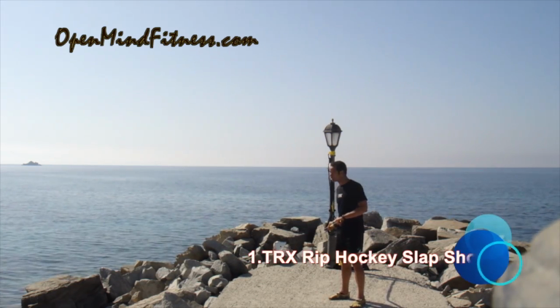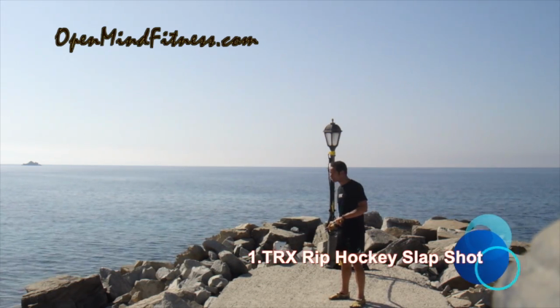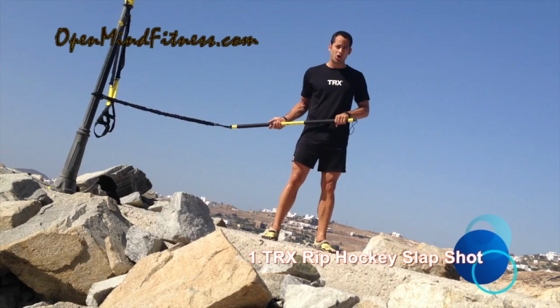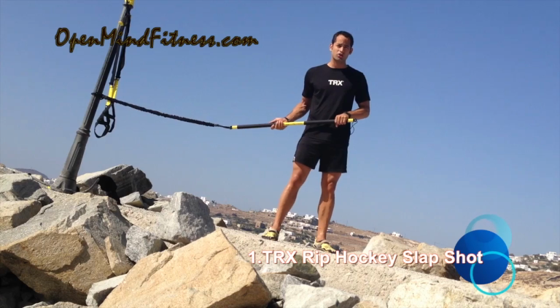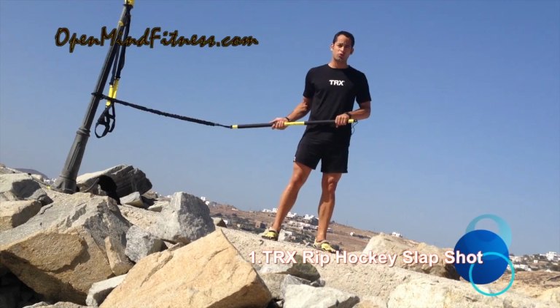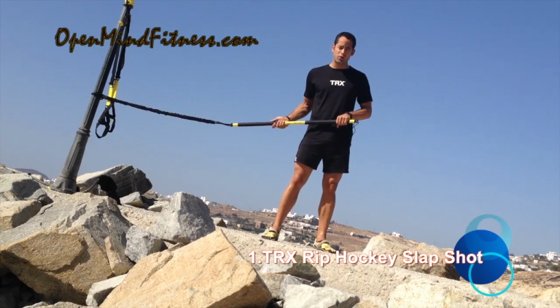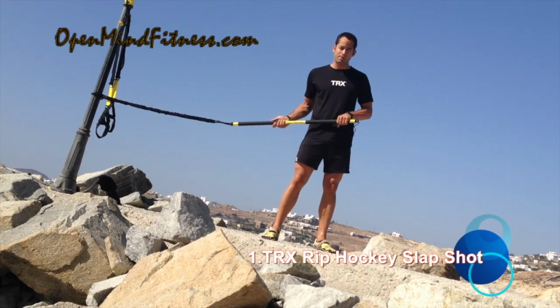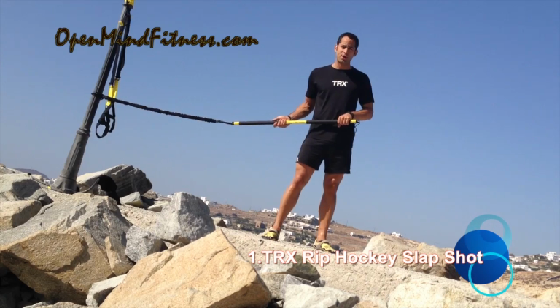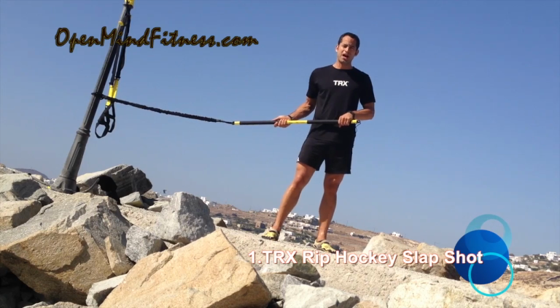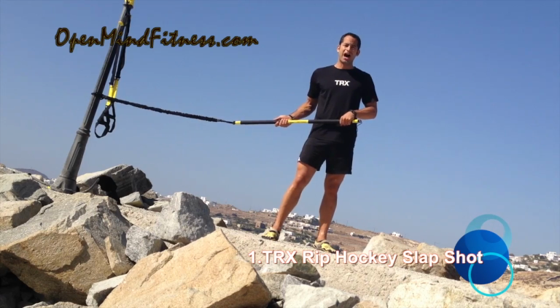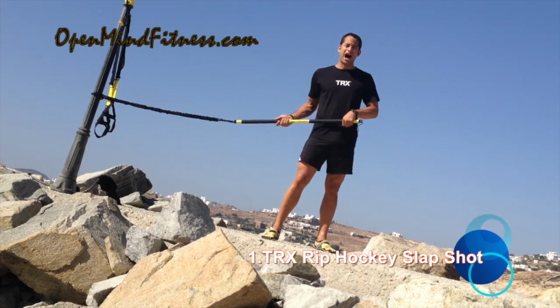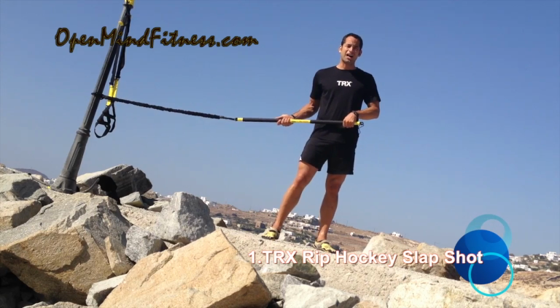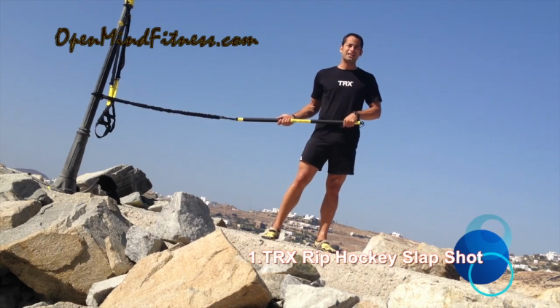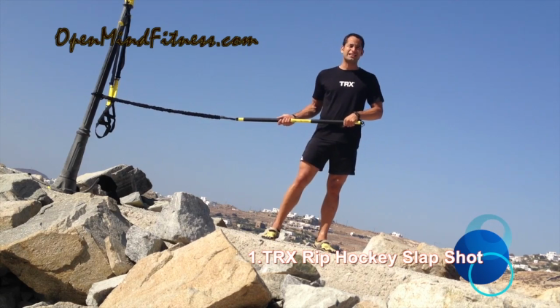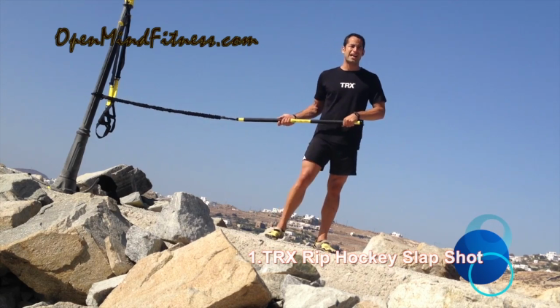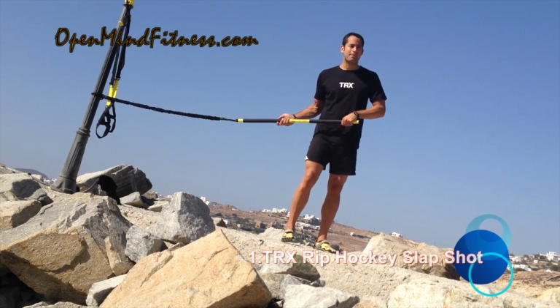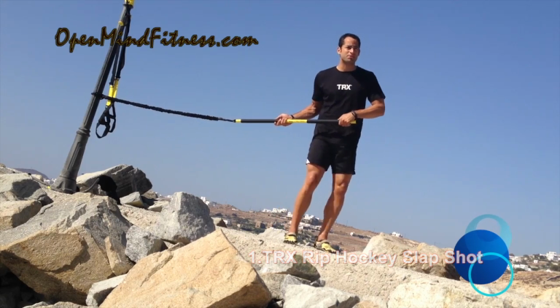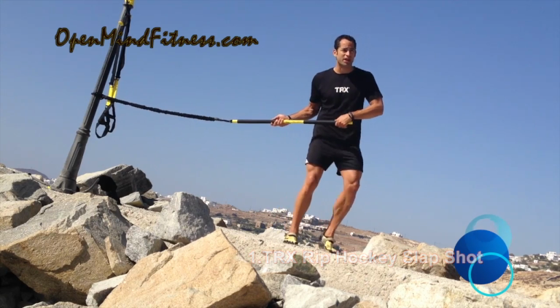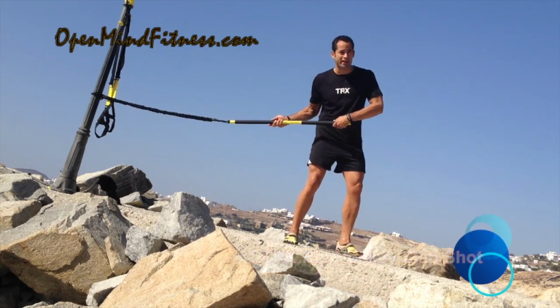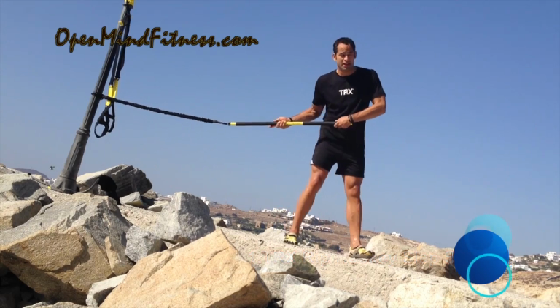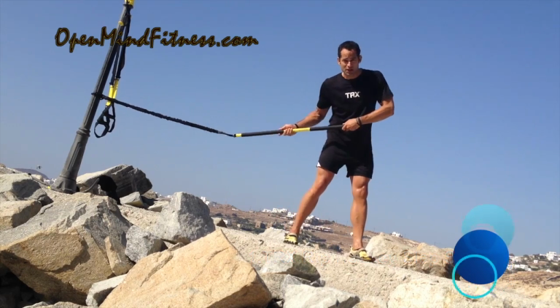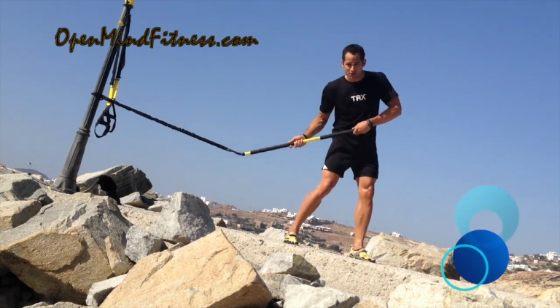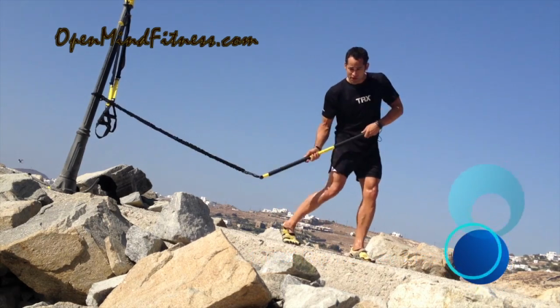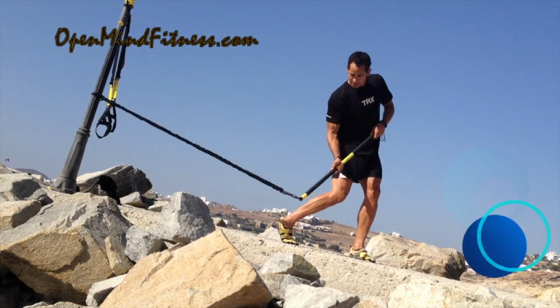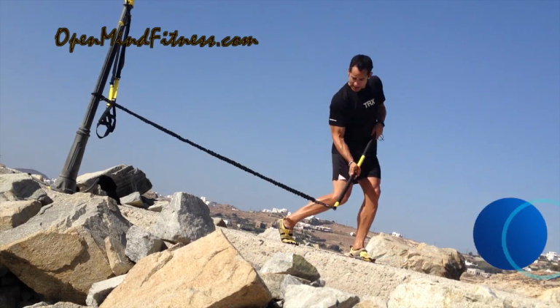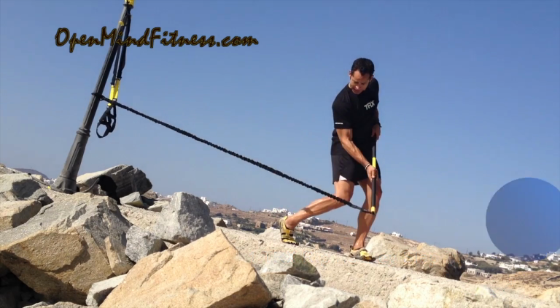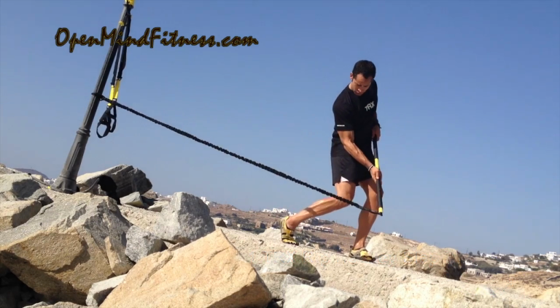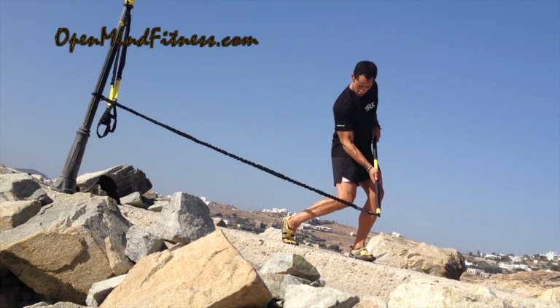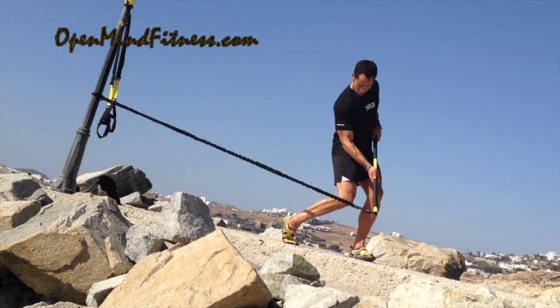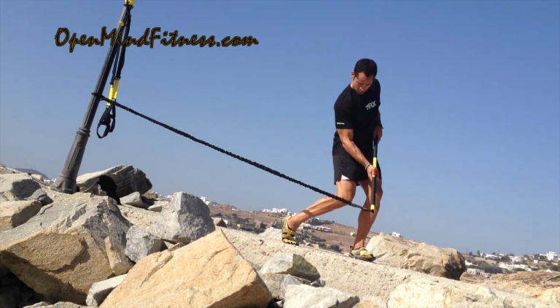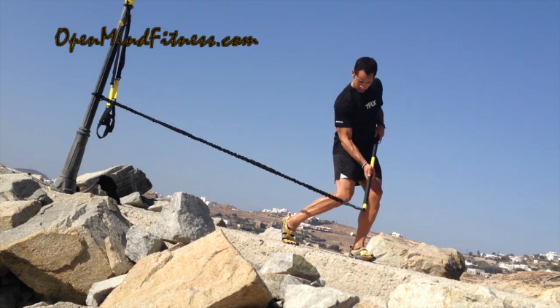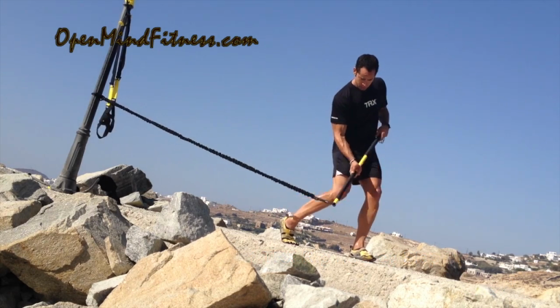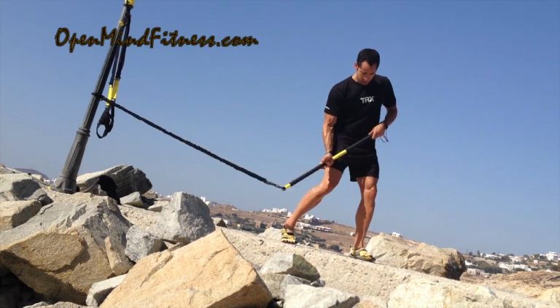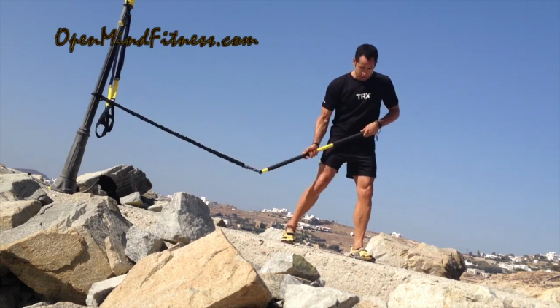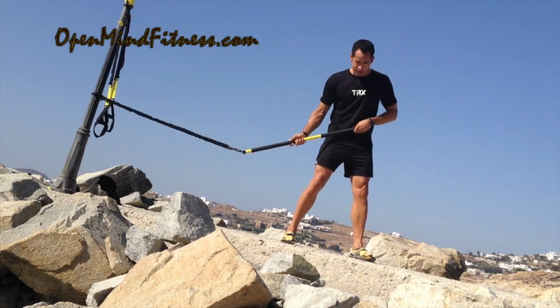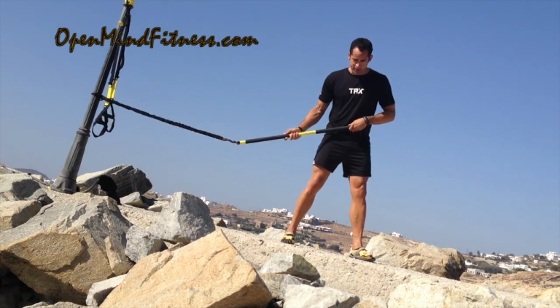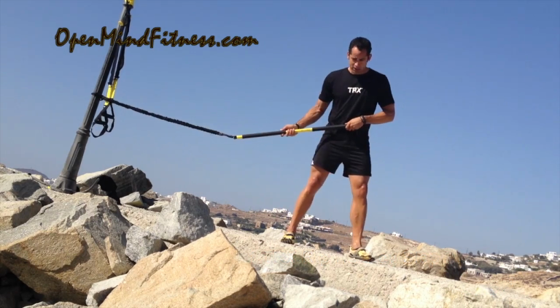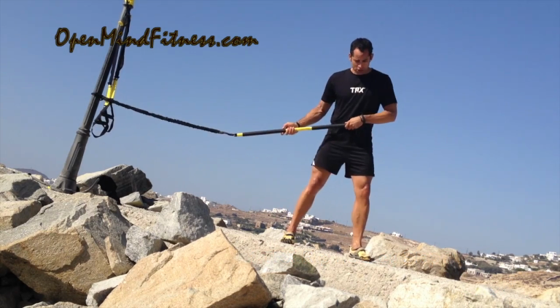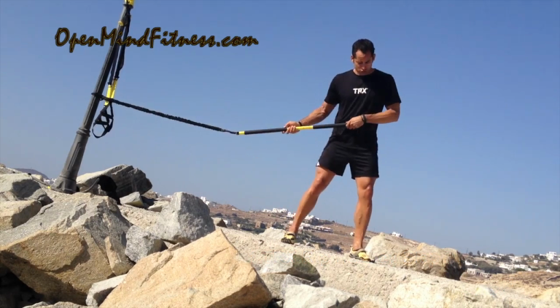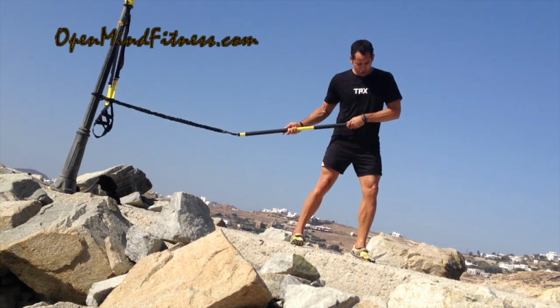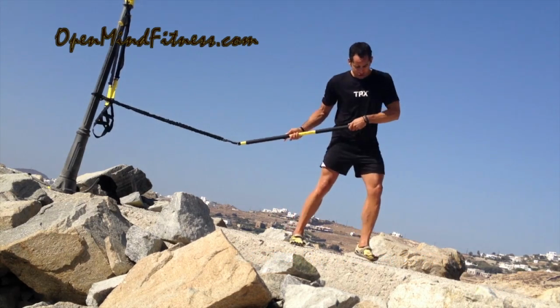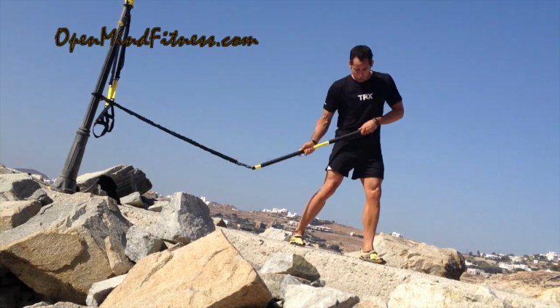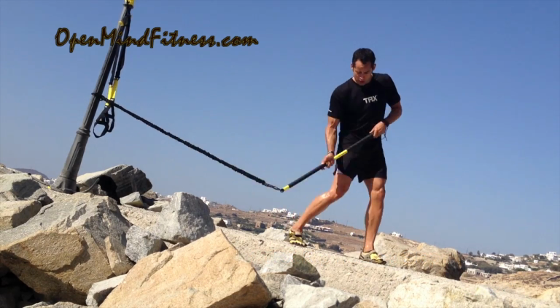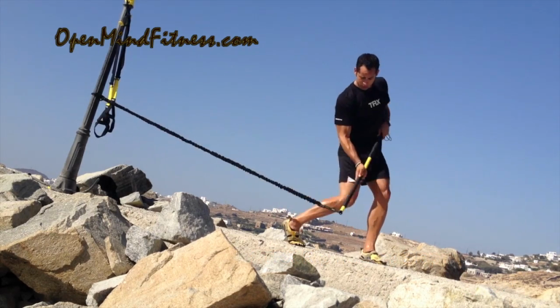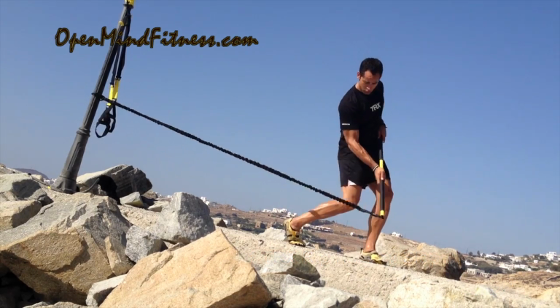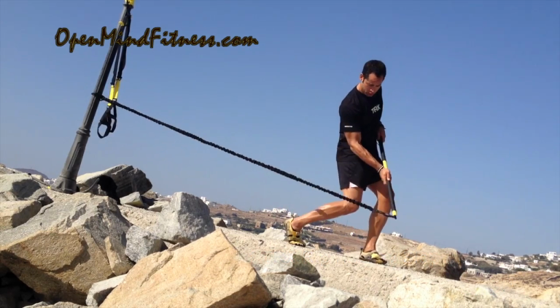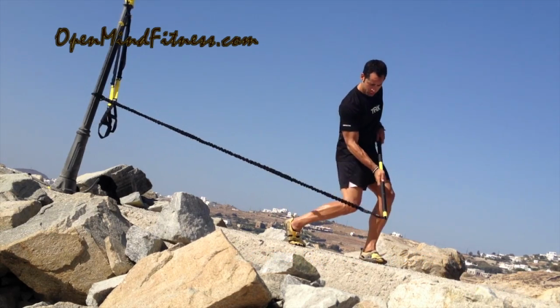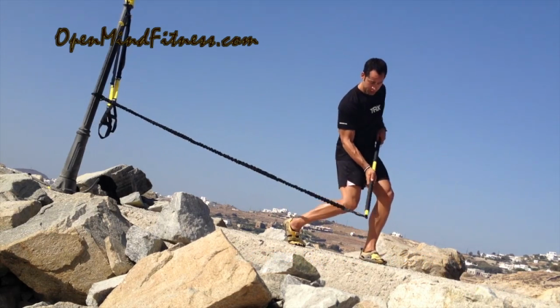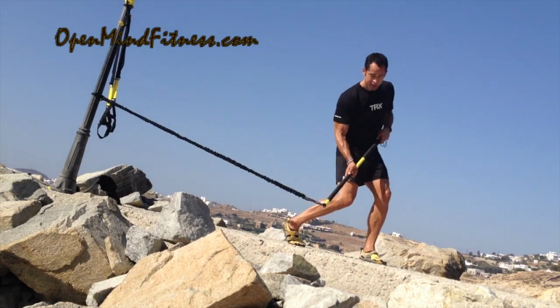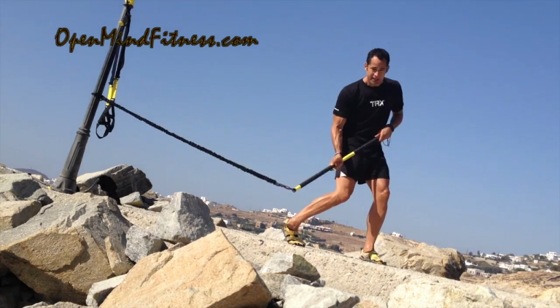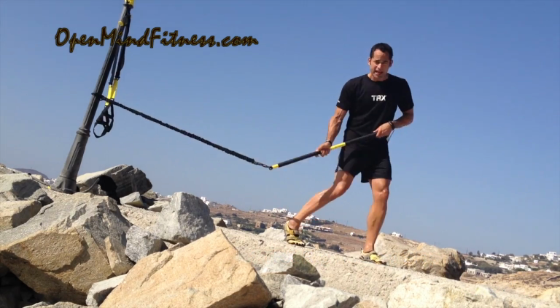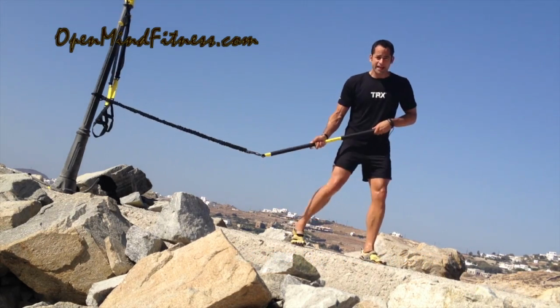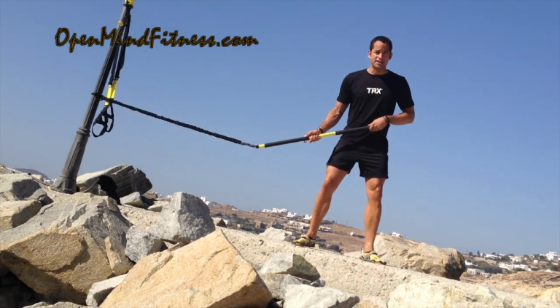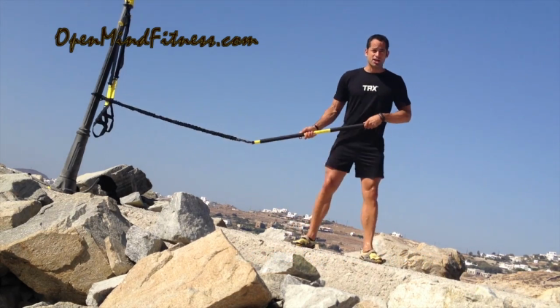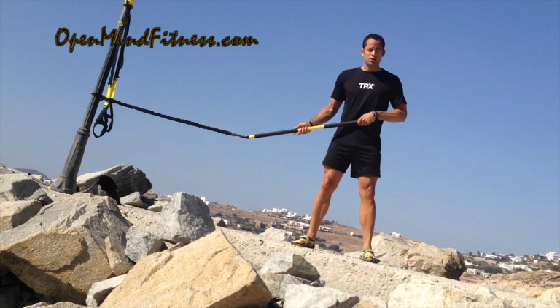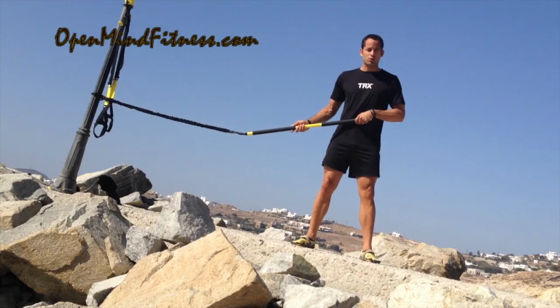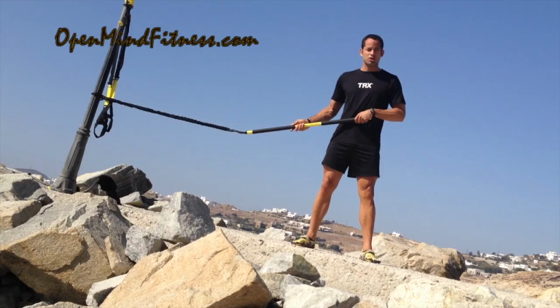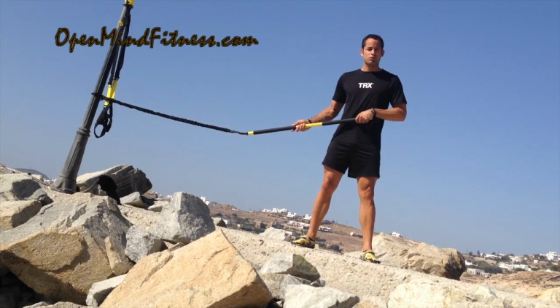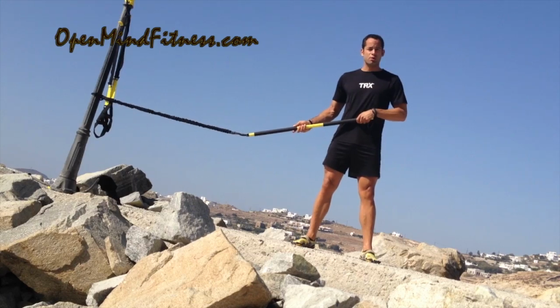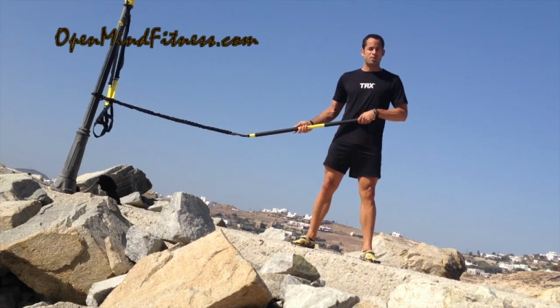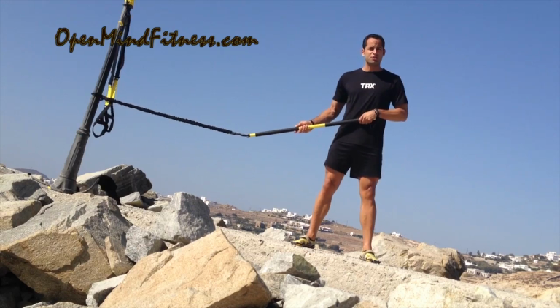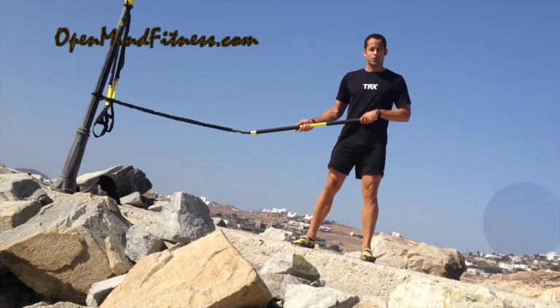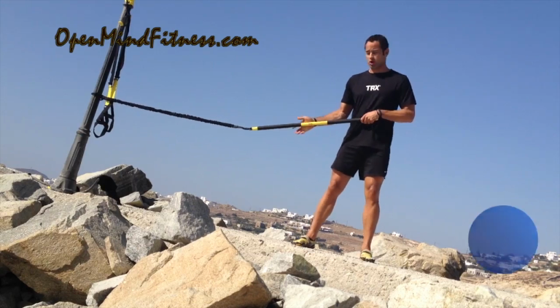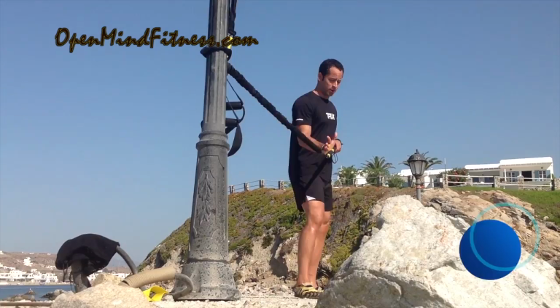One is called the Rip Hockey Slap Shot. Find my end zone — so this is what I'll be working with — and then the other one is a Rip Pitch Fork.